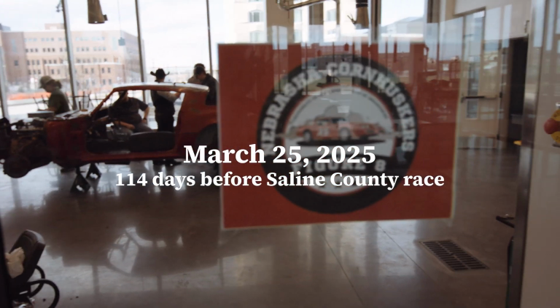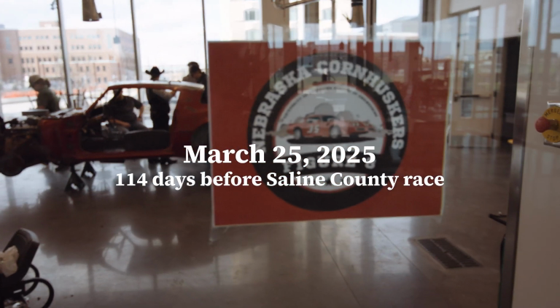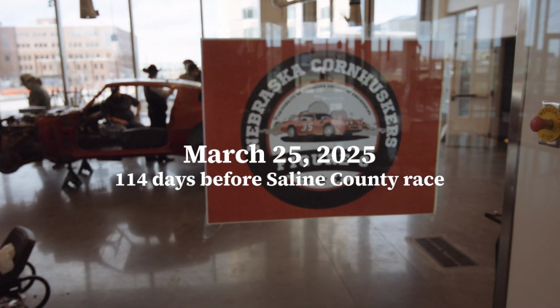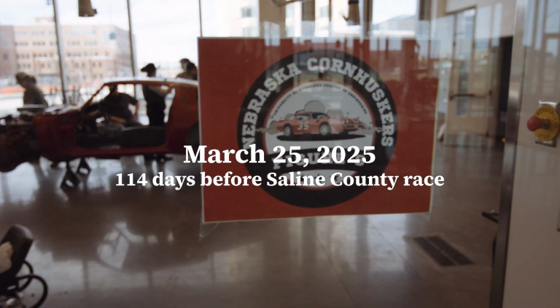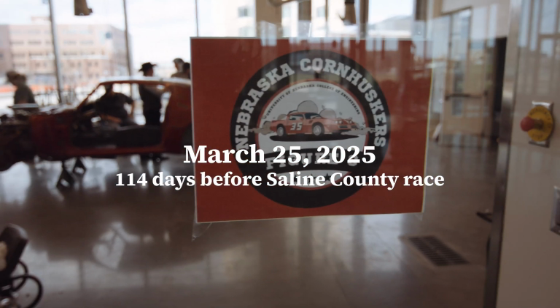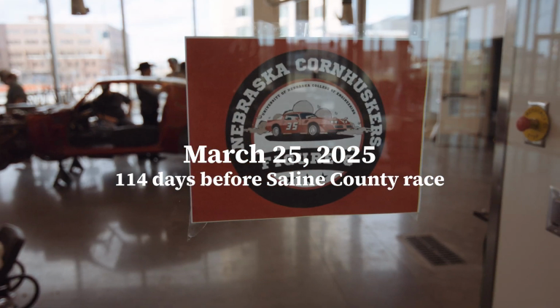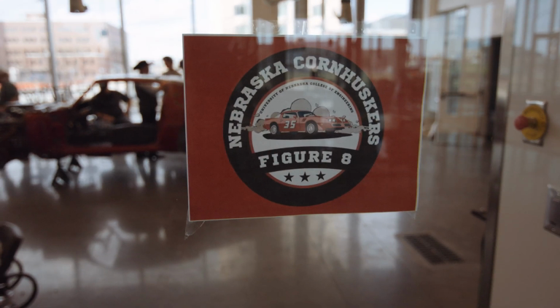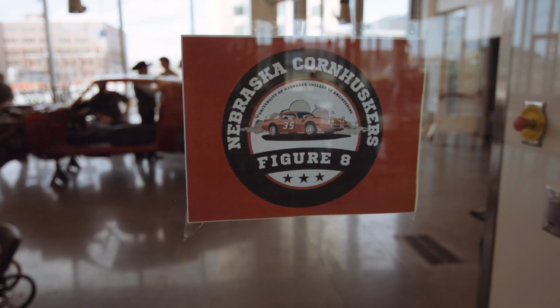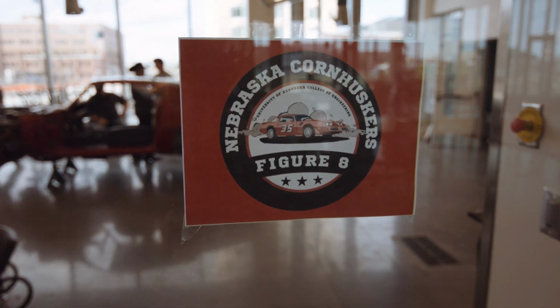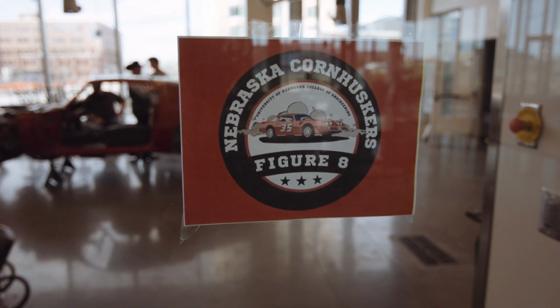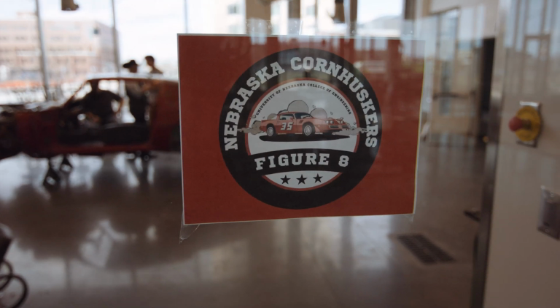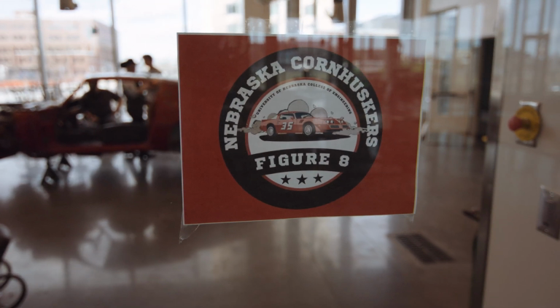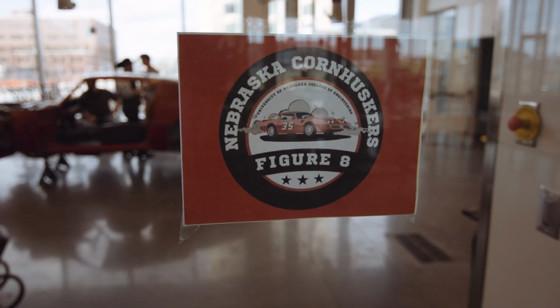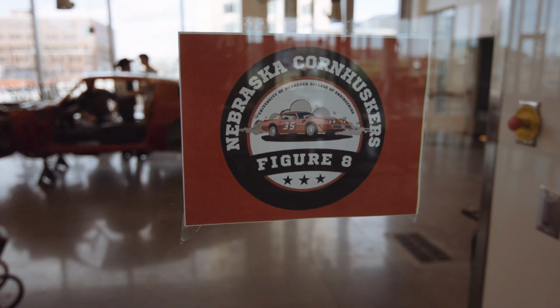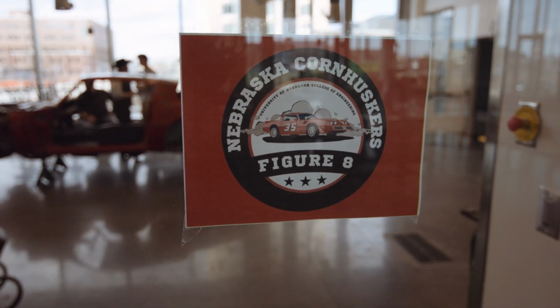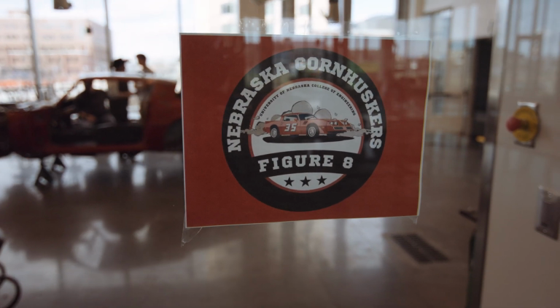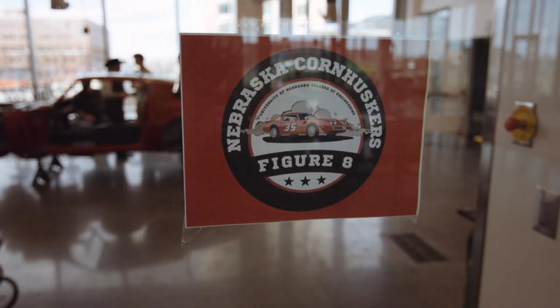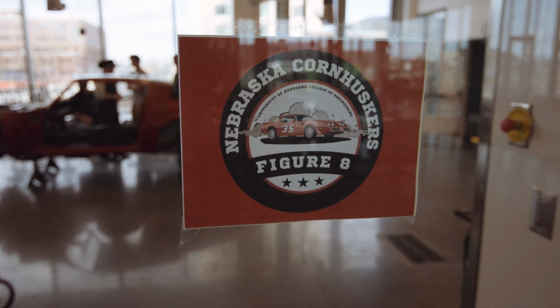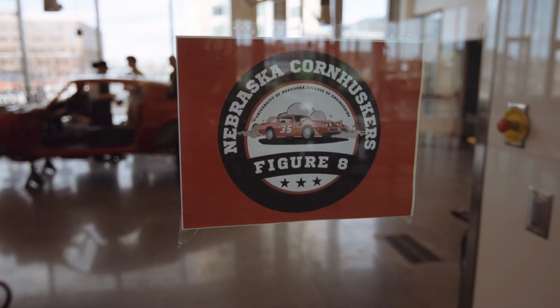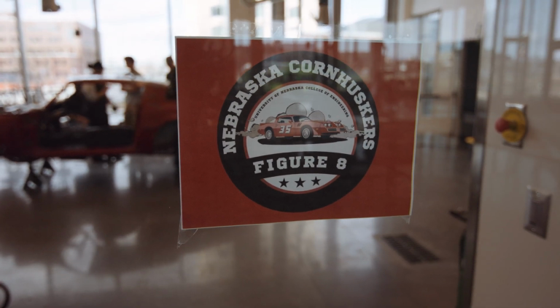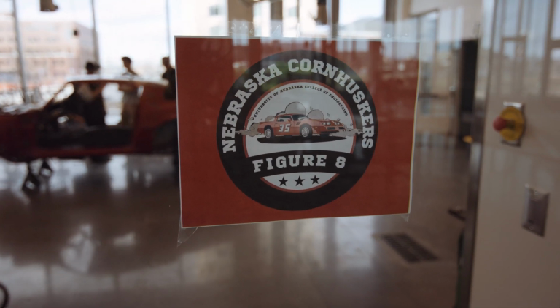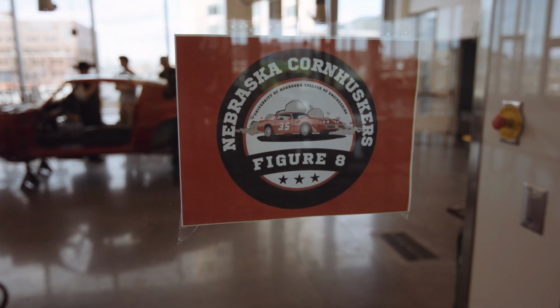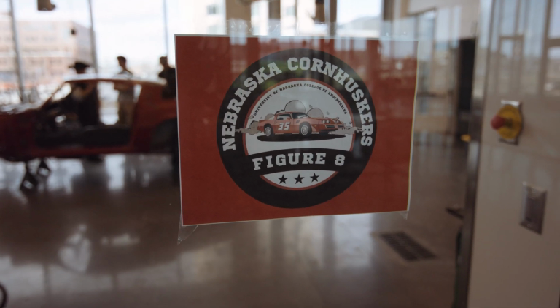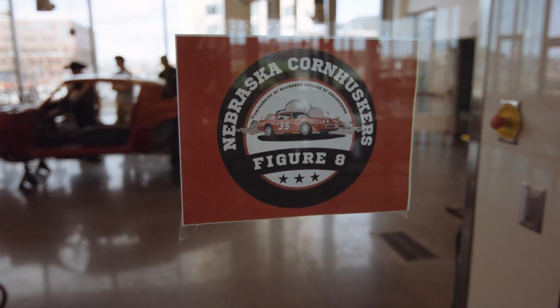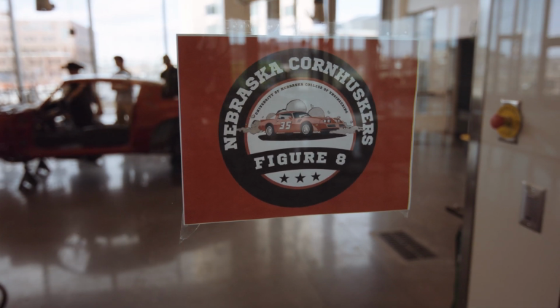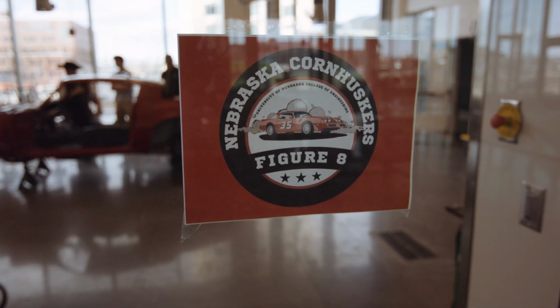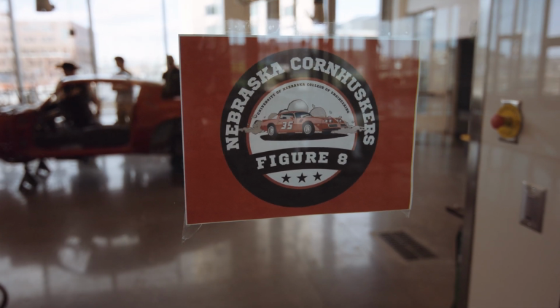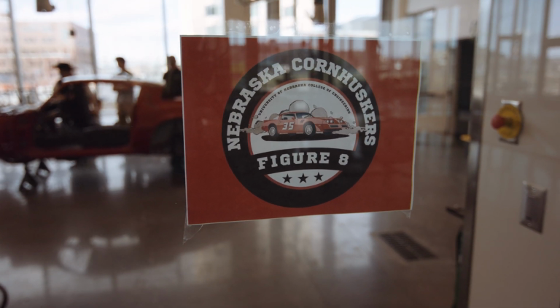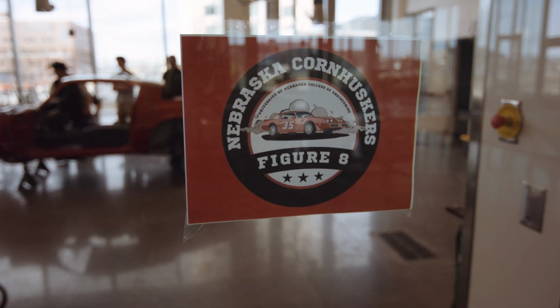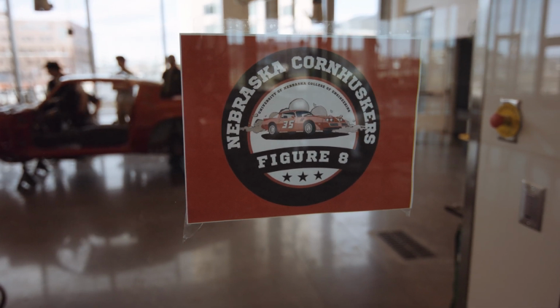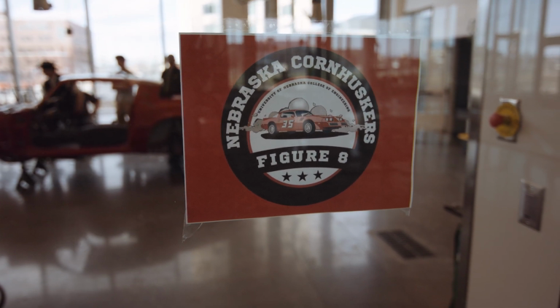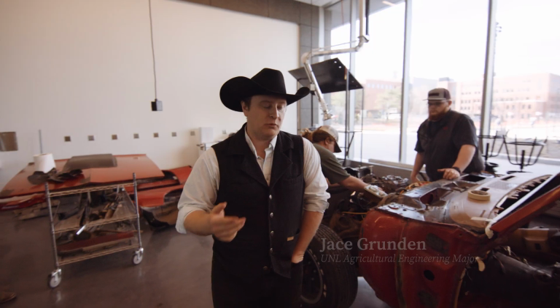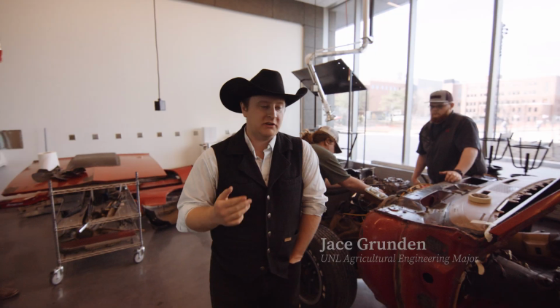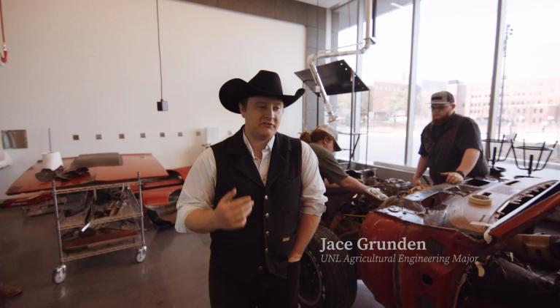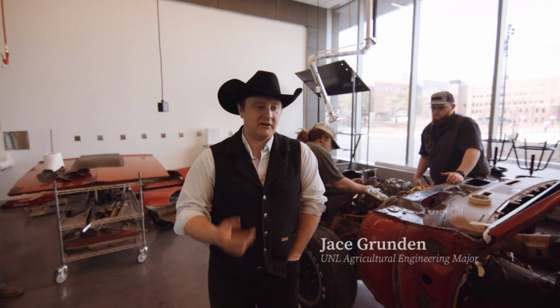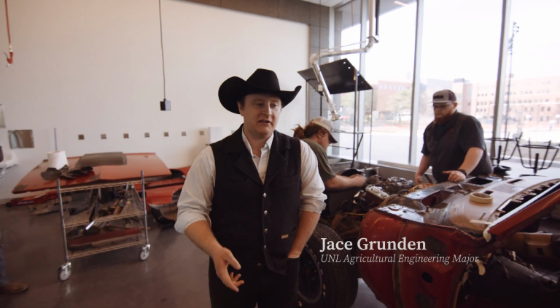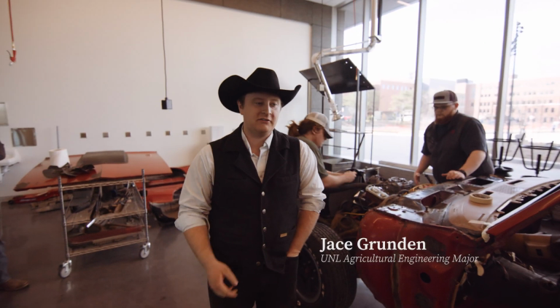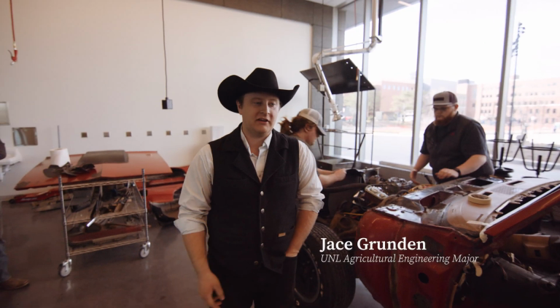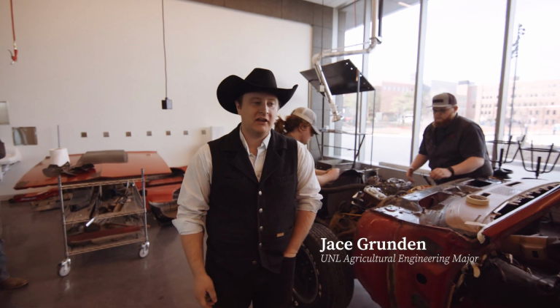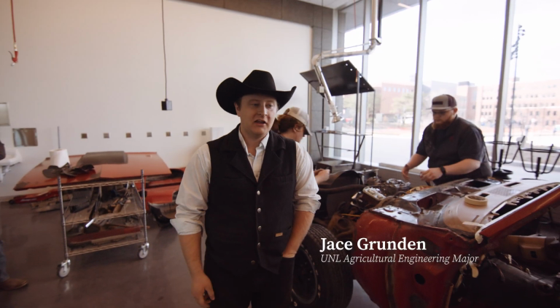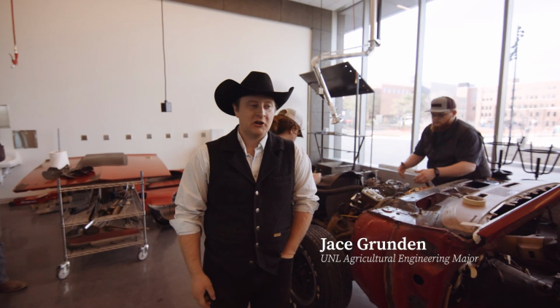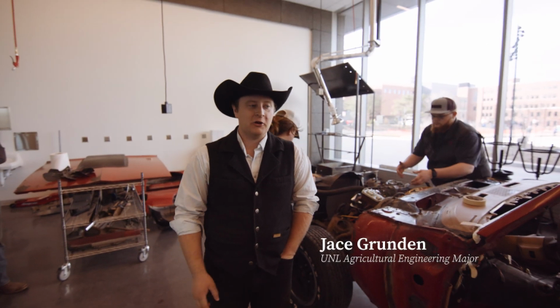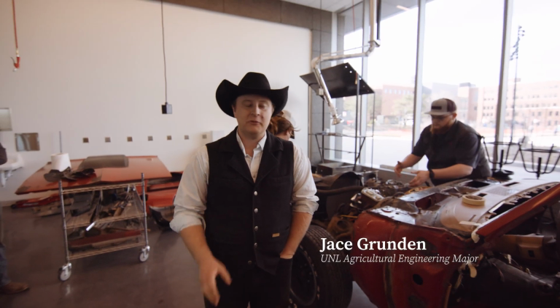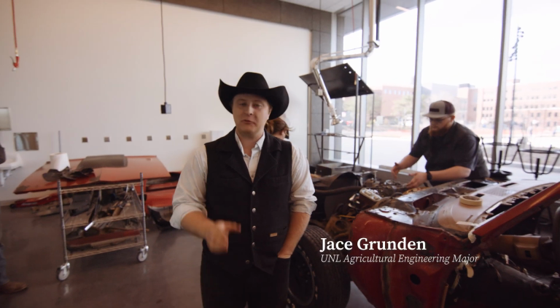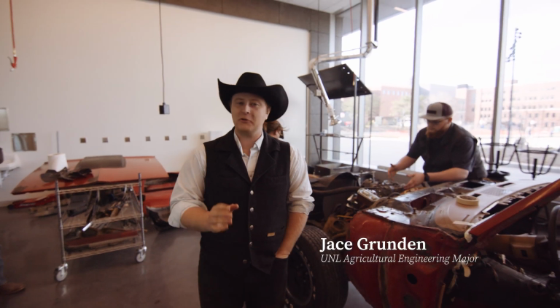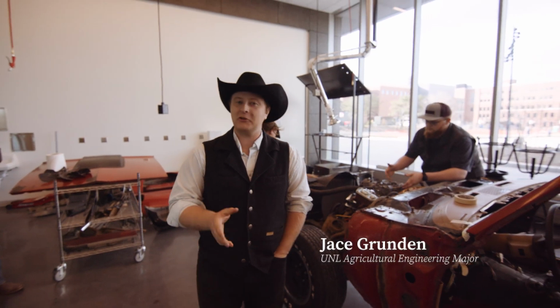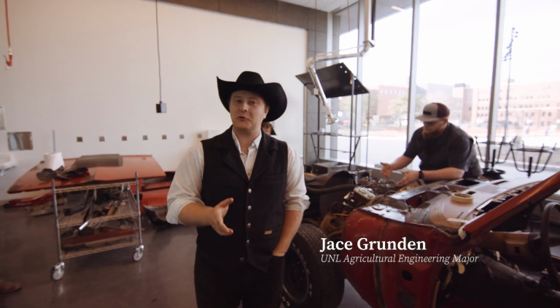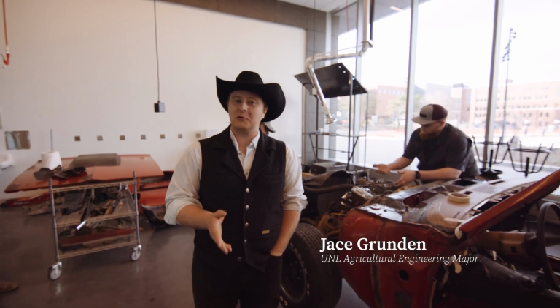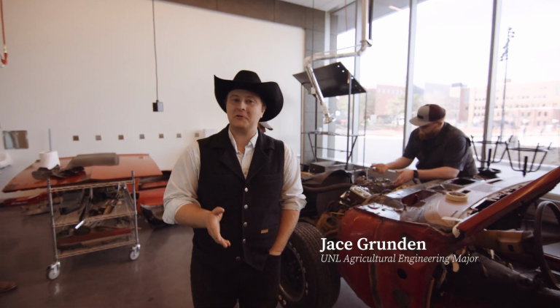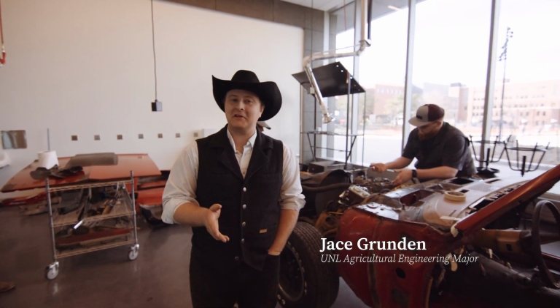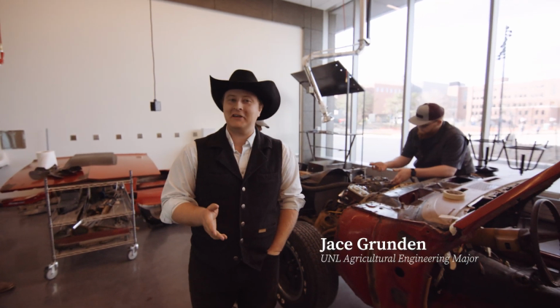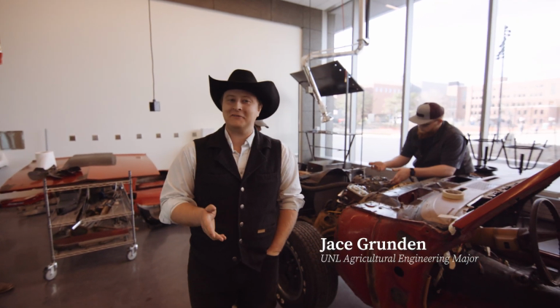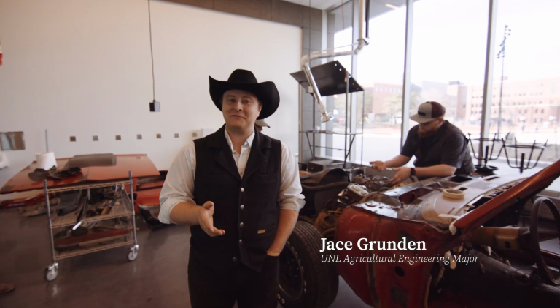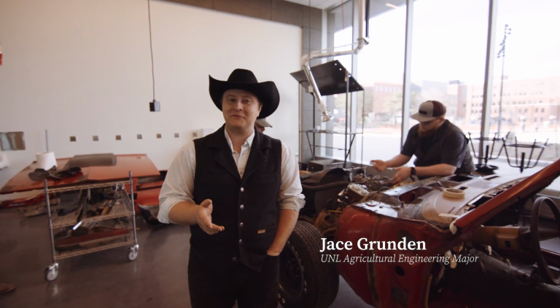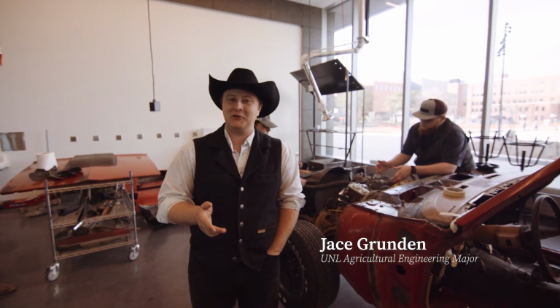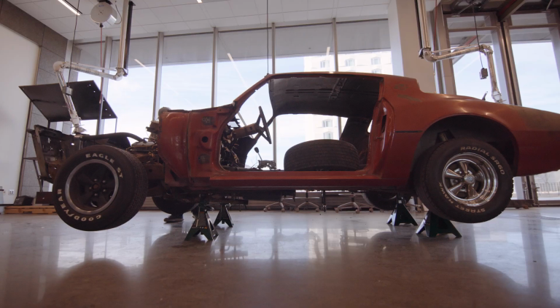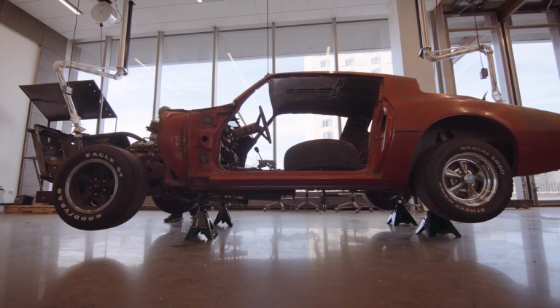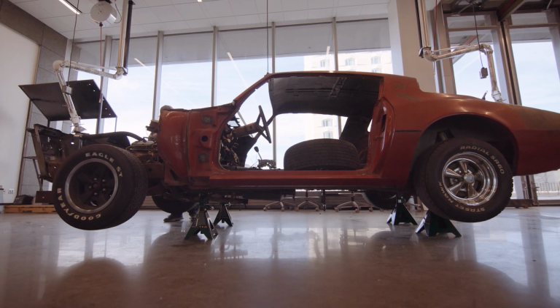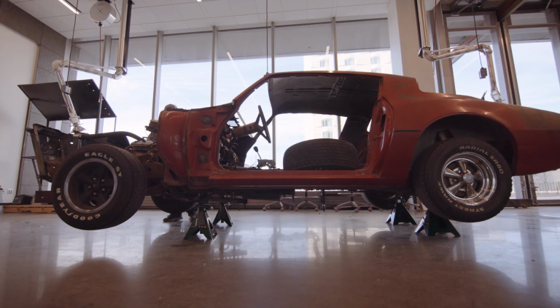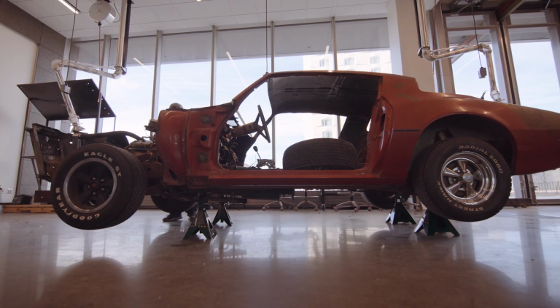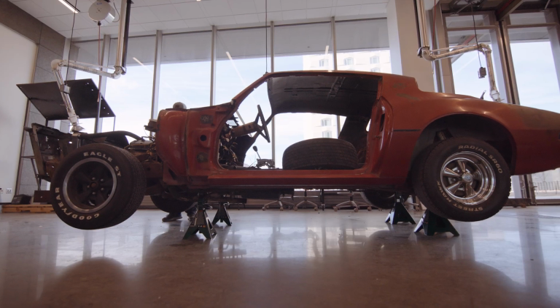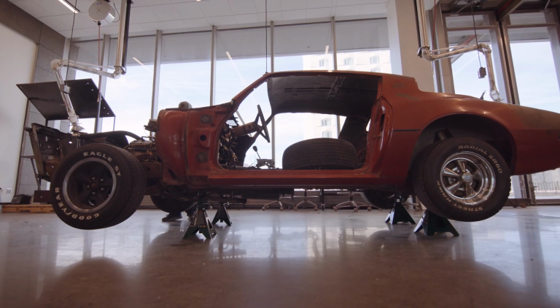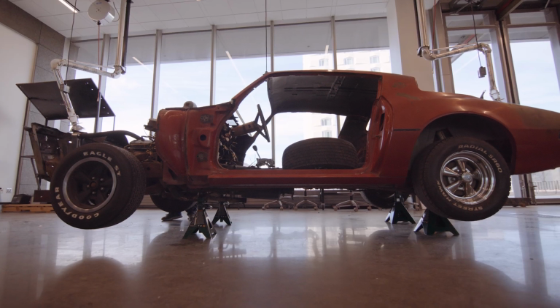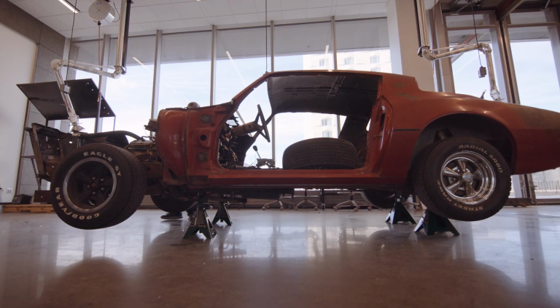This club was kind of a dream of my best friend and I. We decided it would be really cool if UNL had a race team.